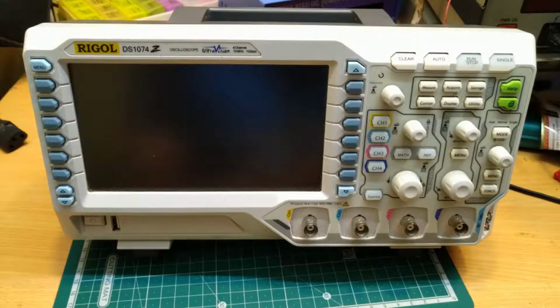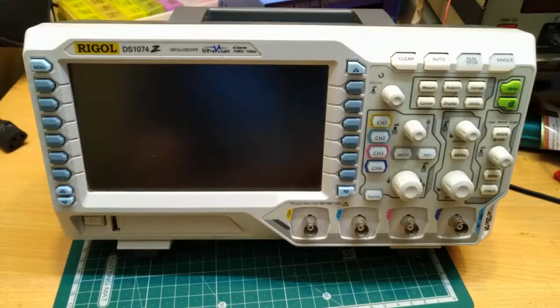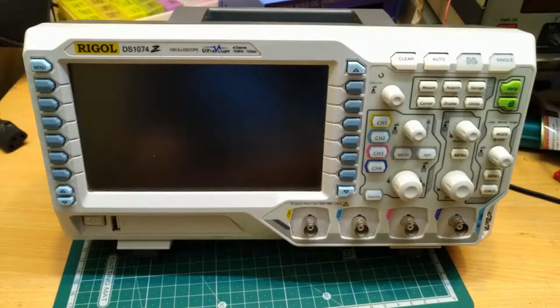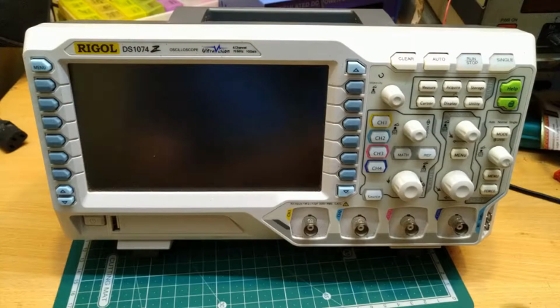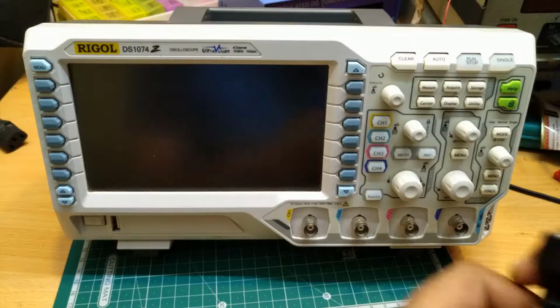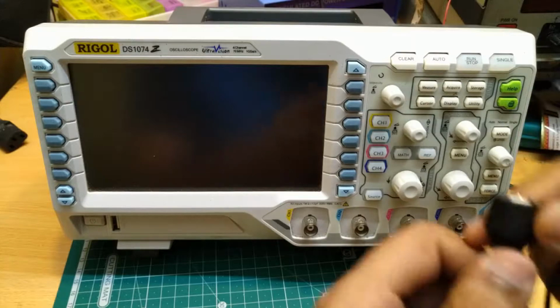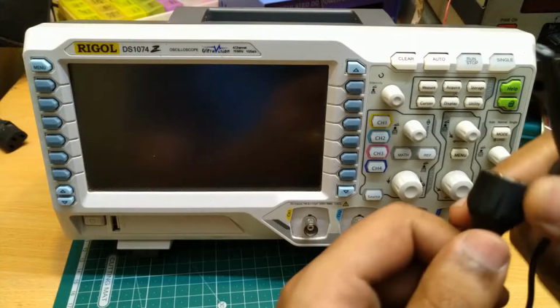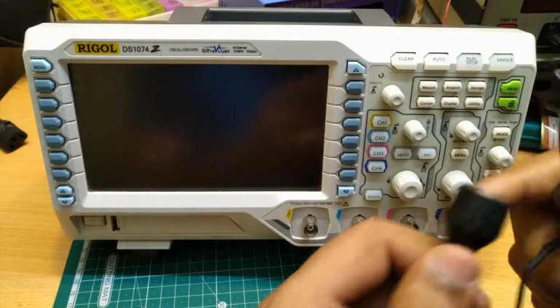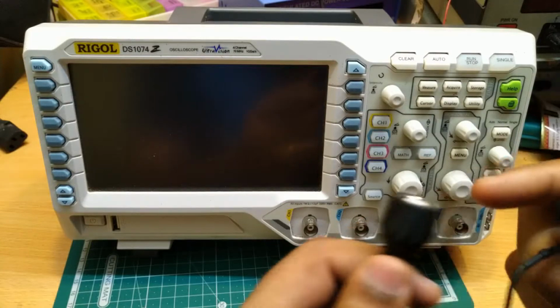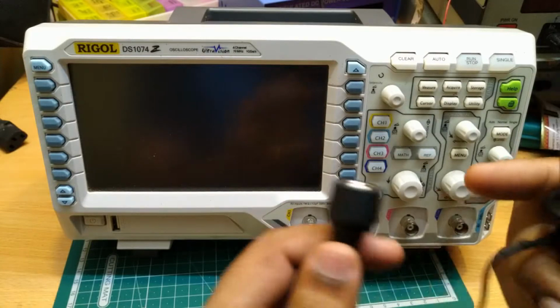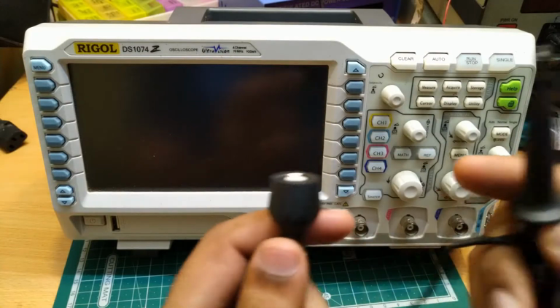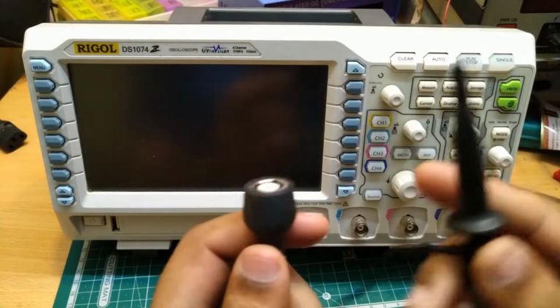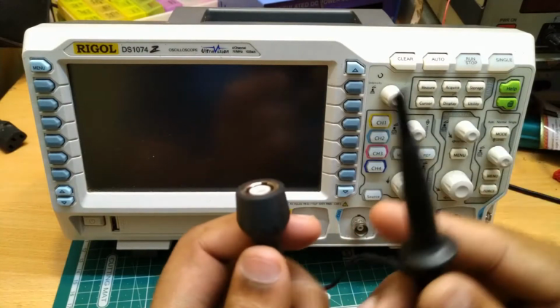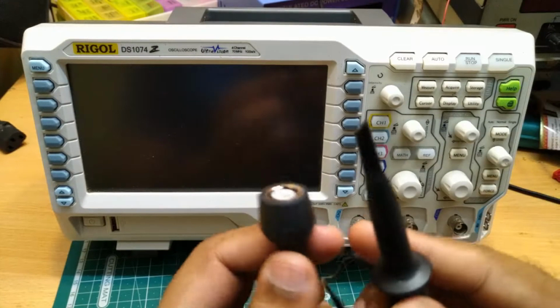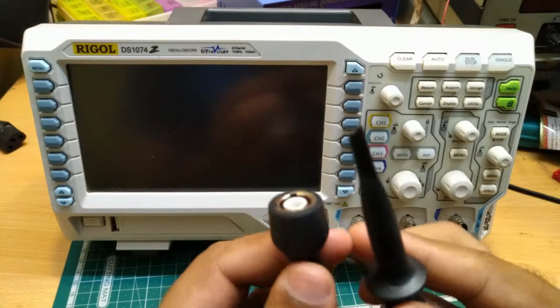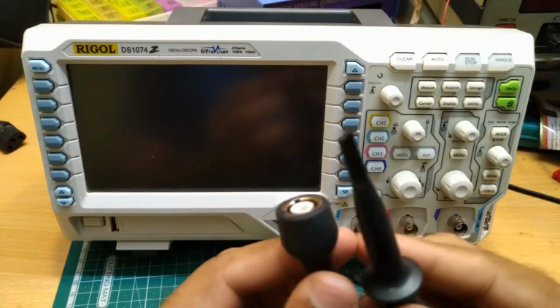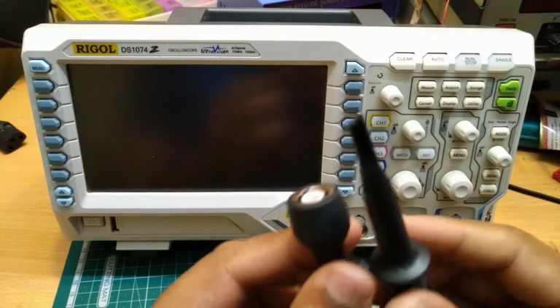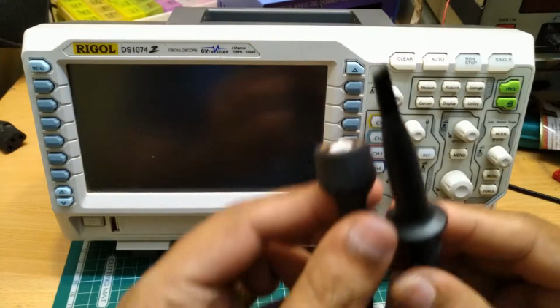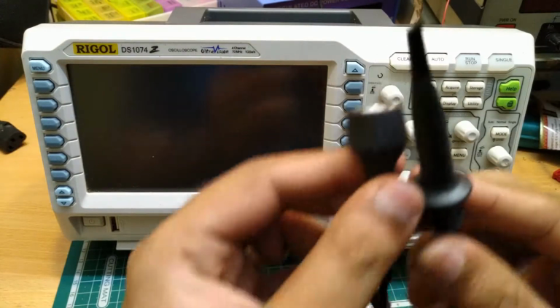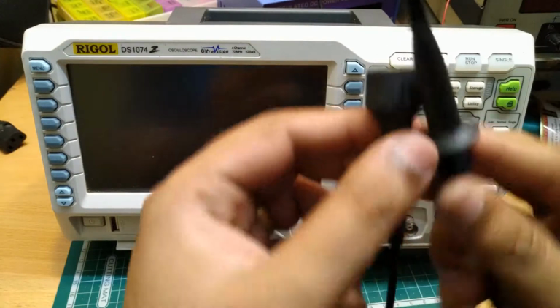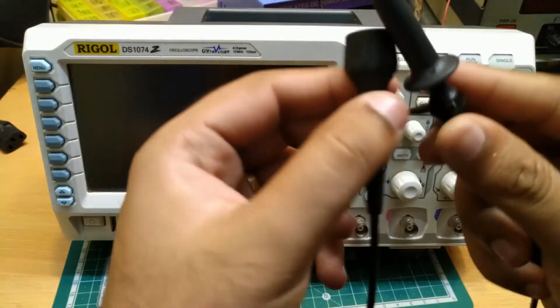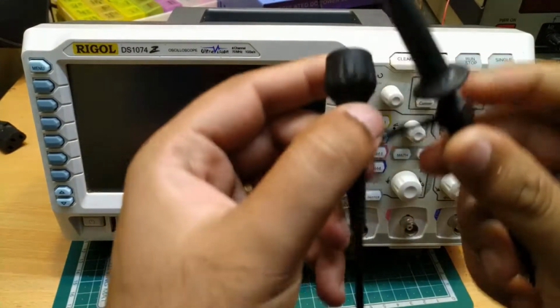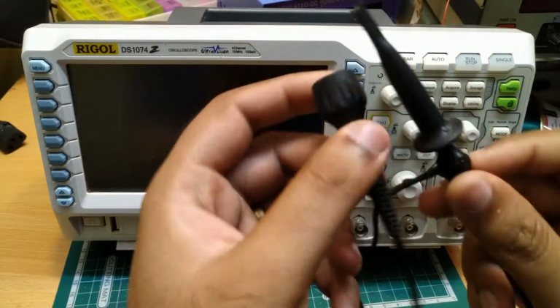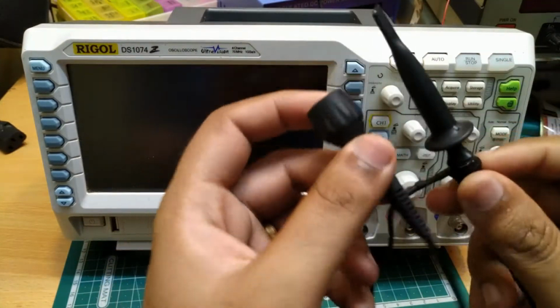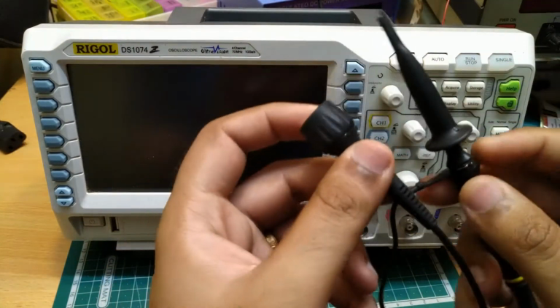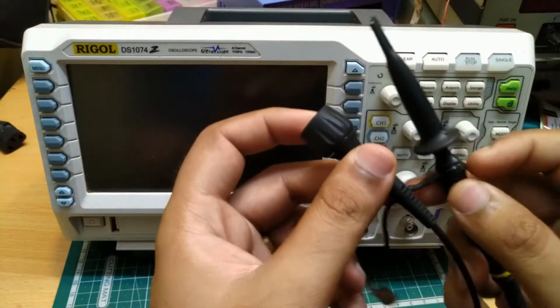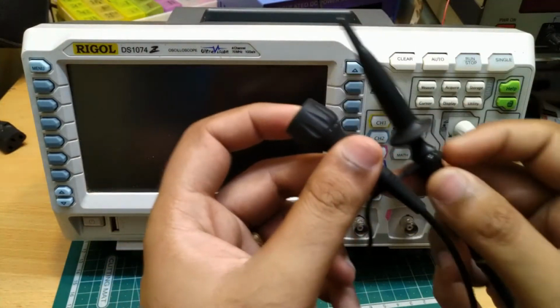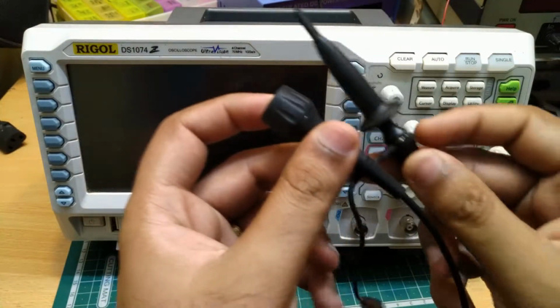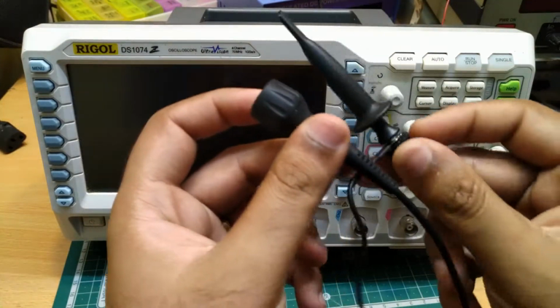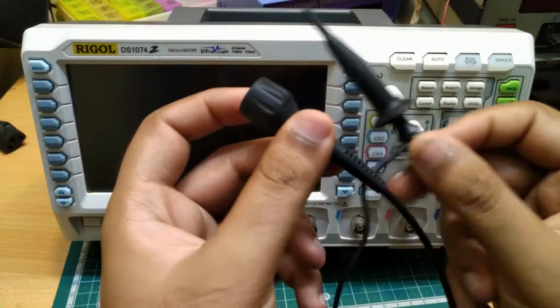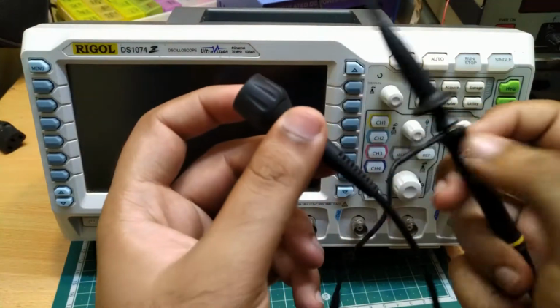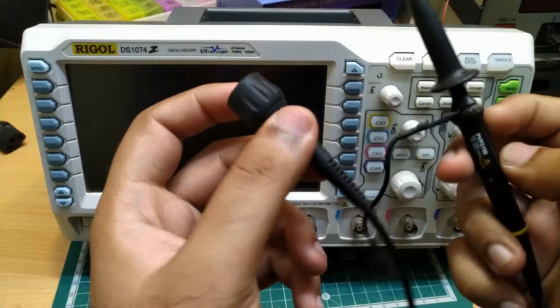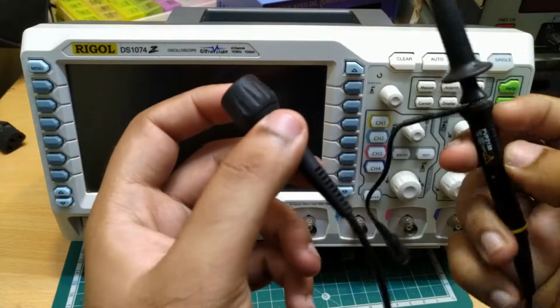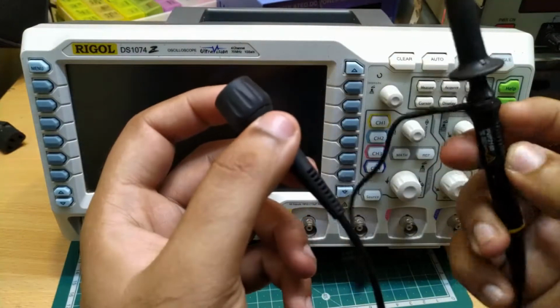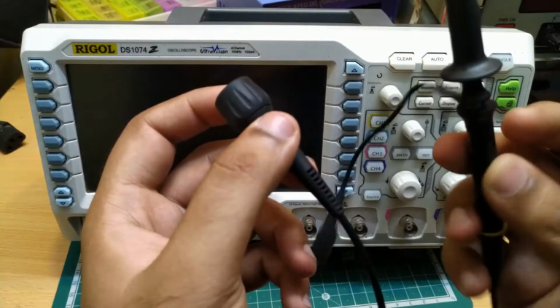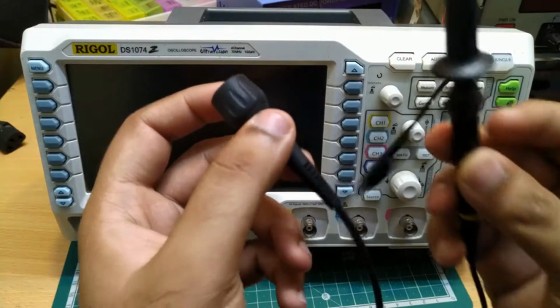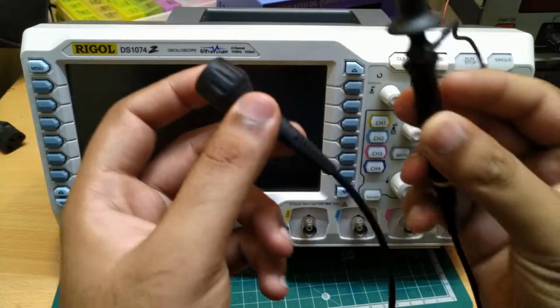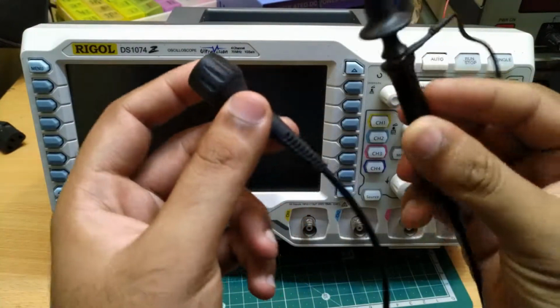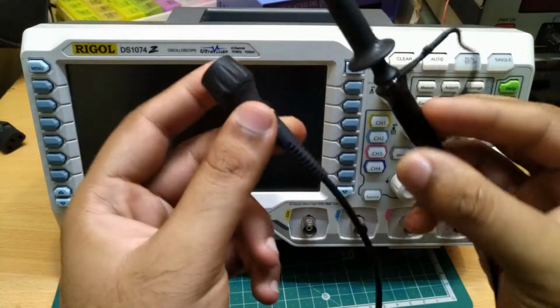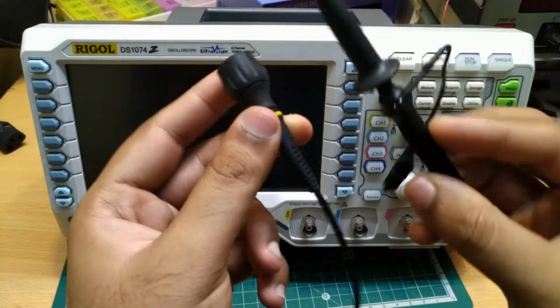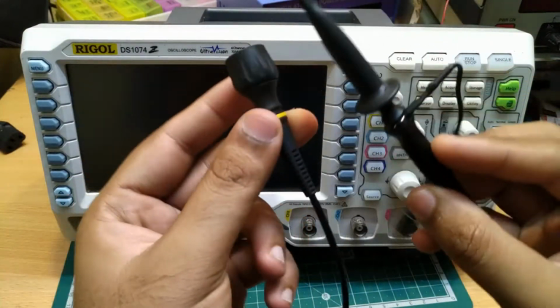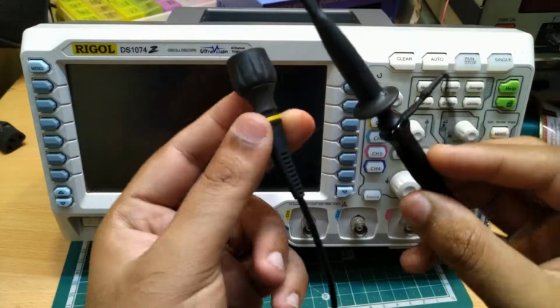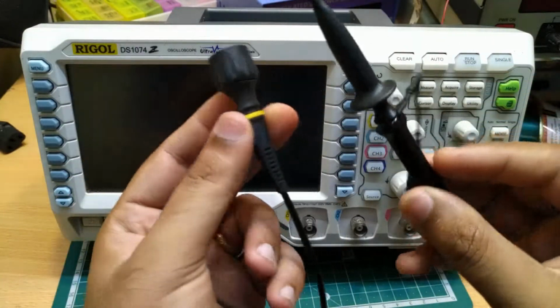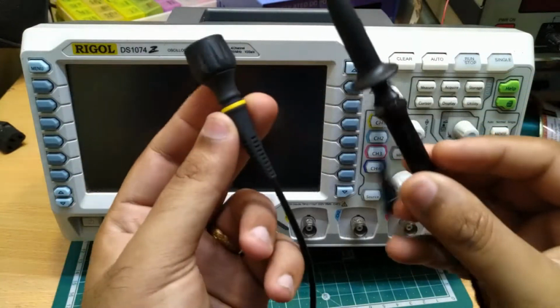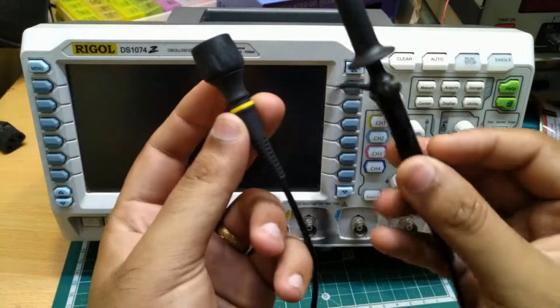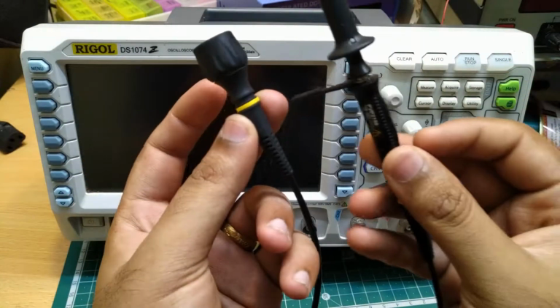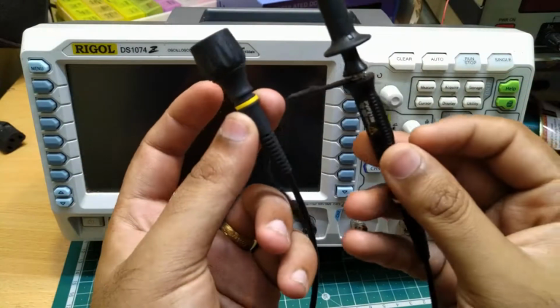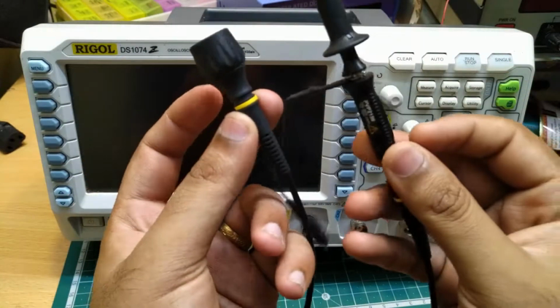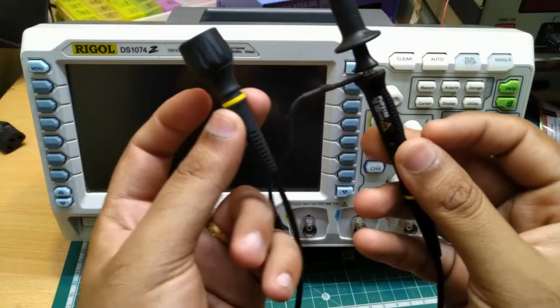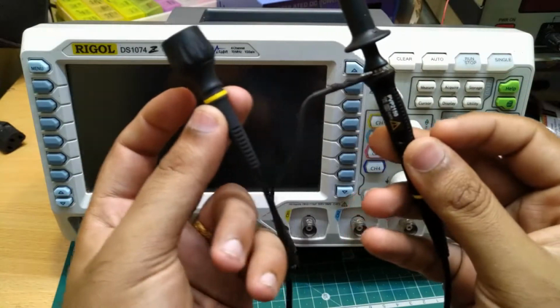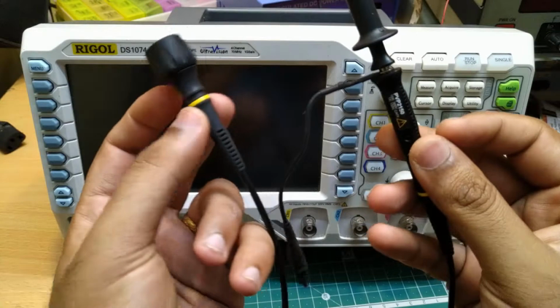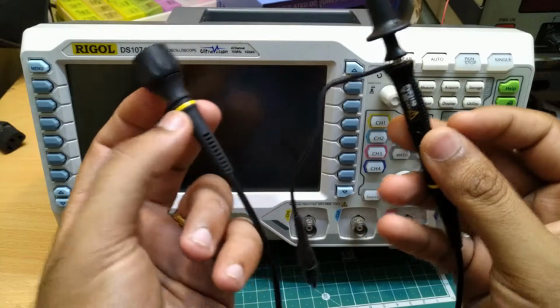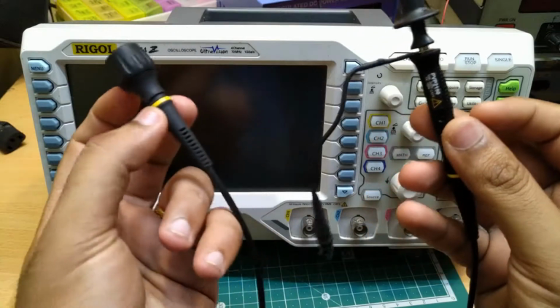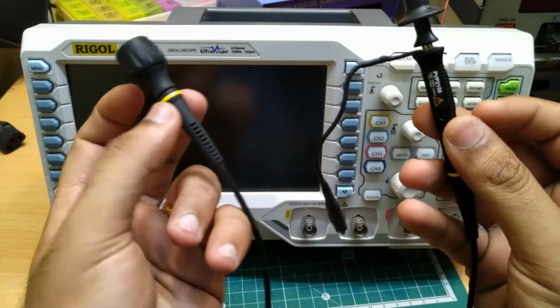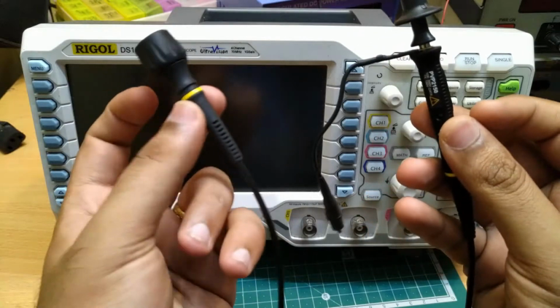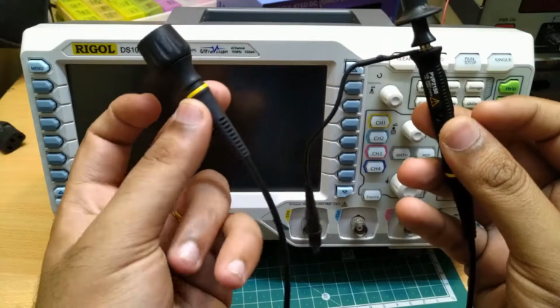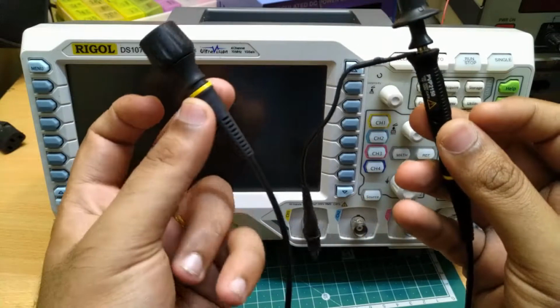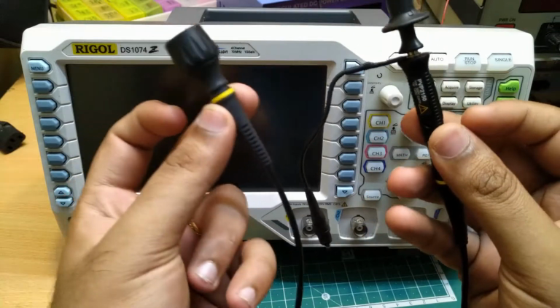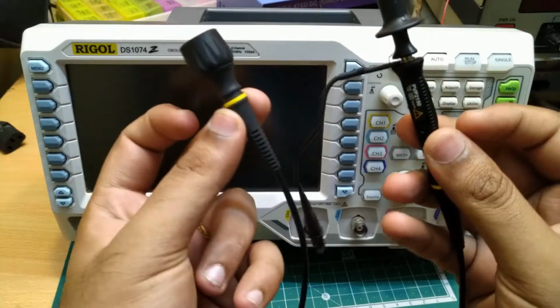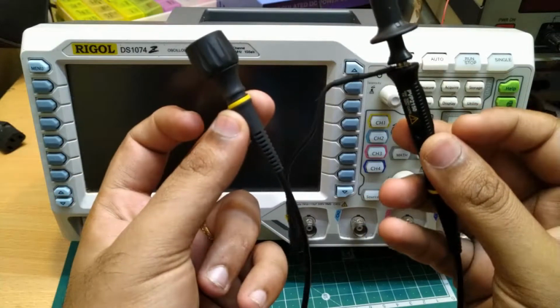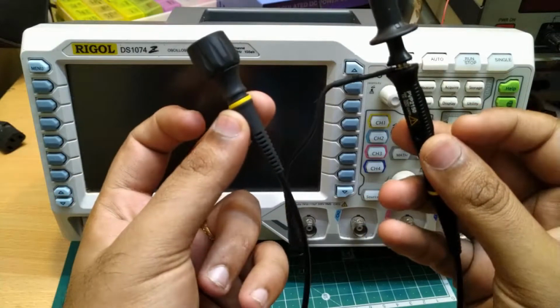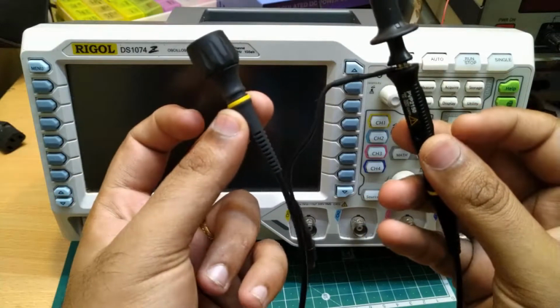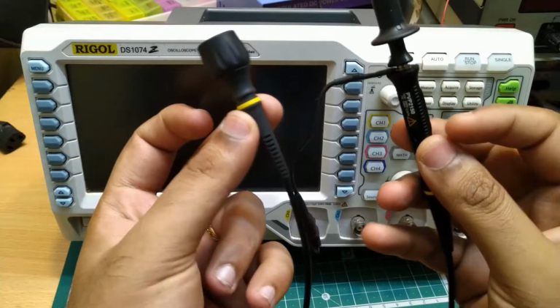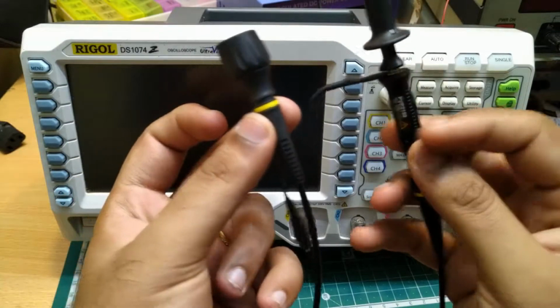These are the probes that you get with the oscilloscope. You will get 4 of them.